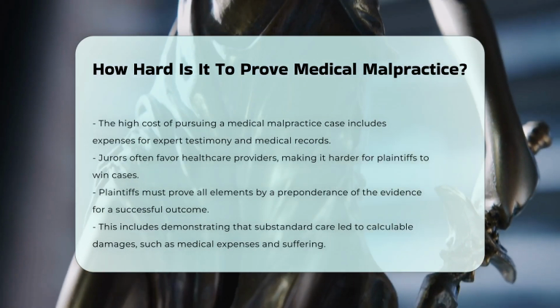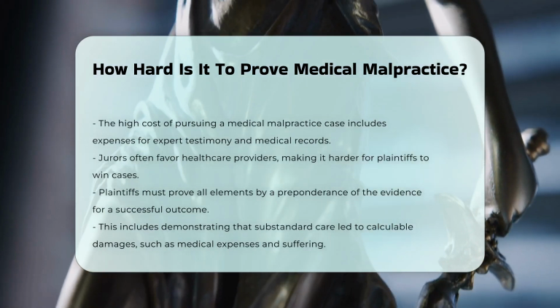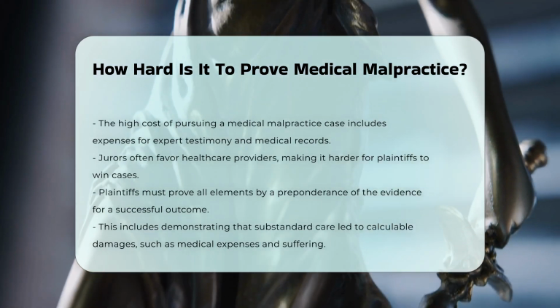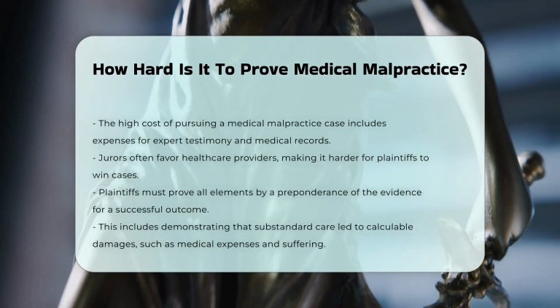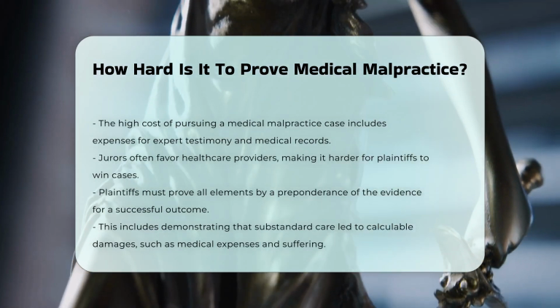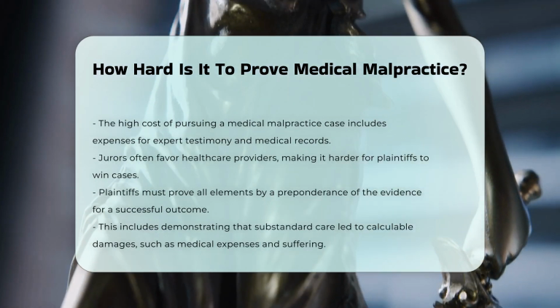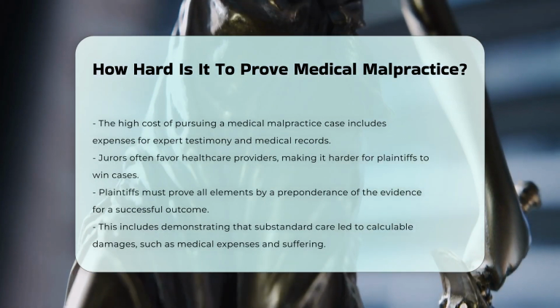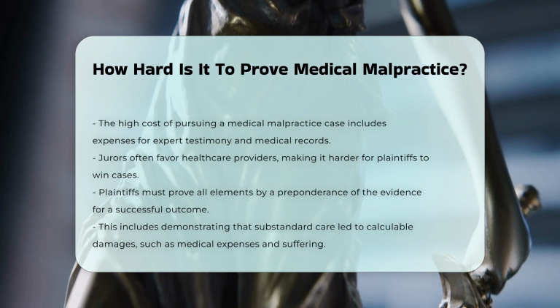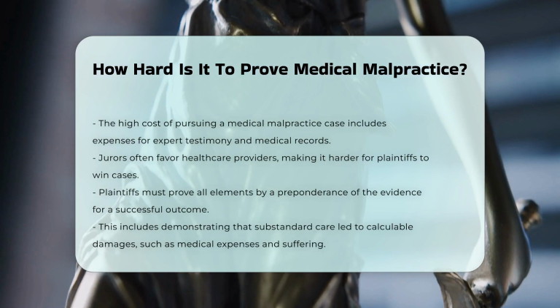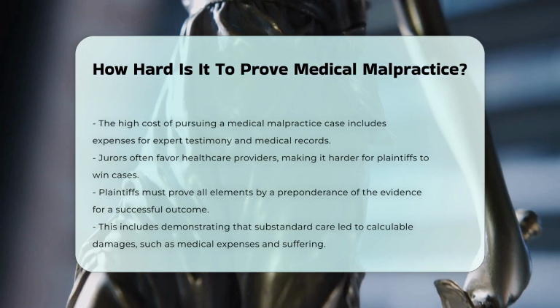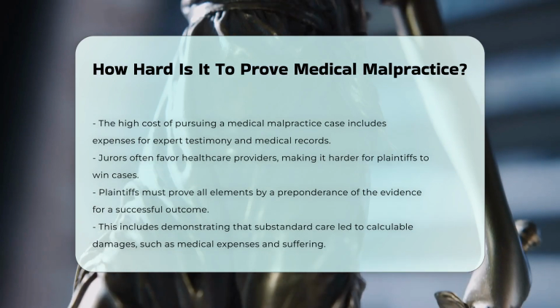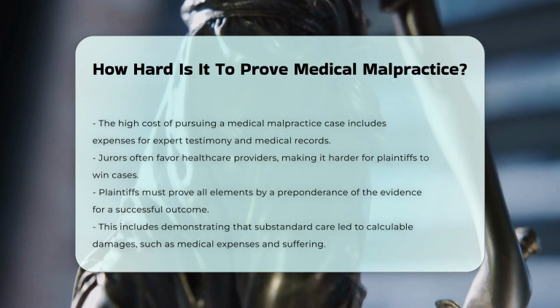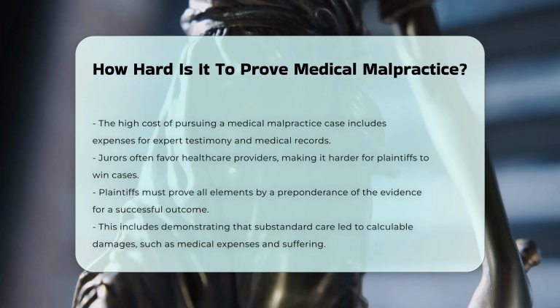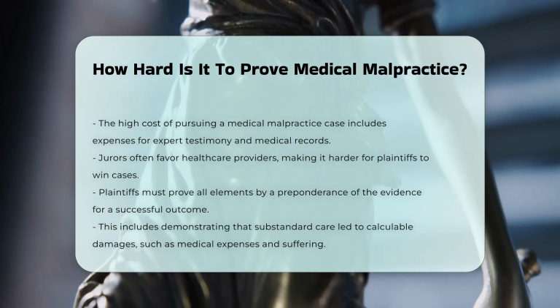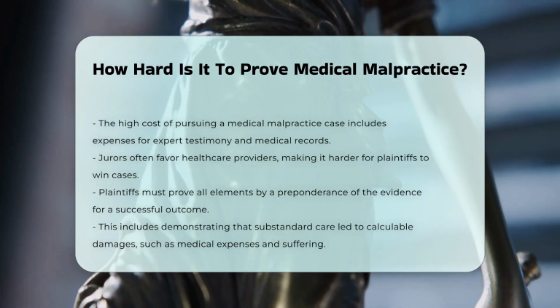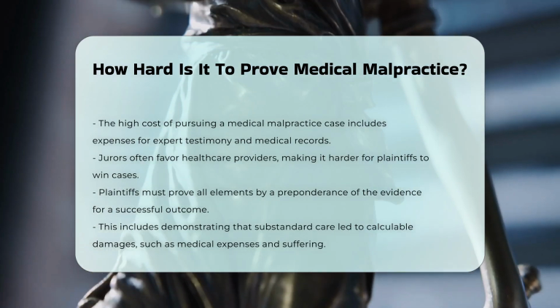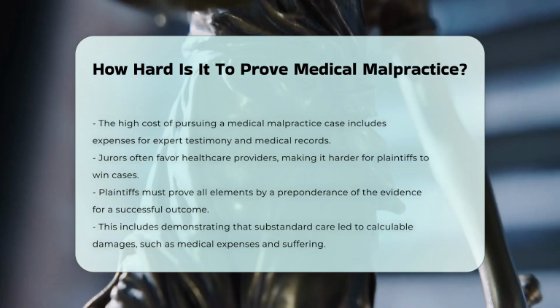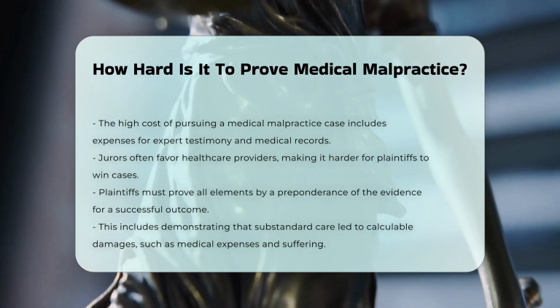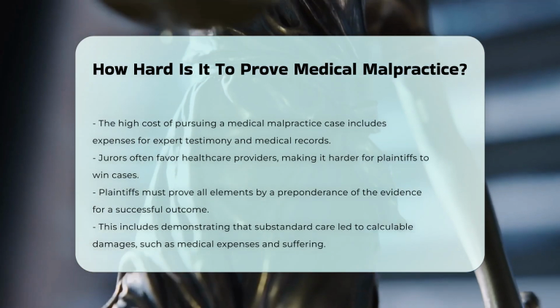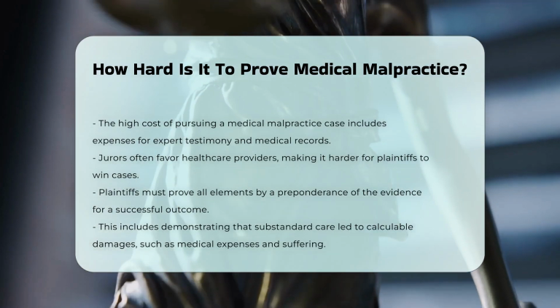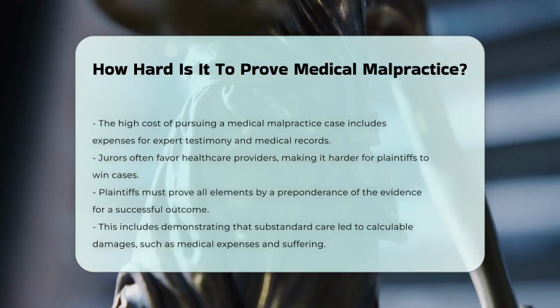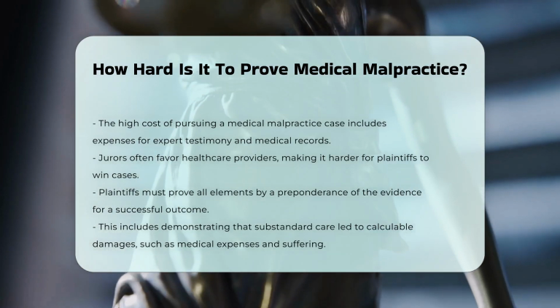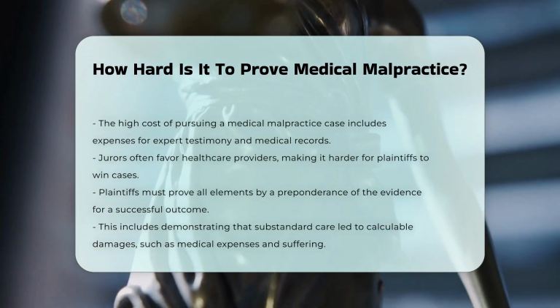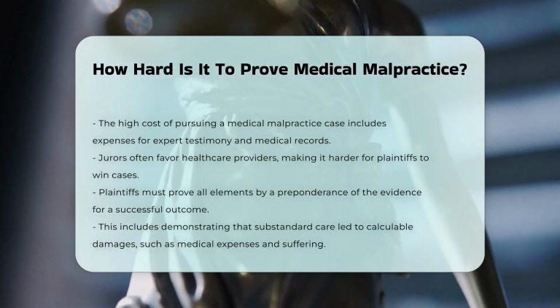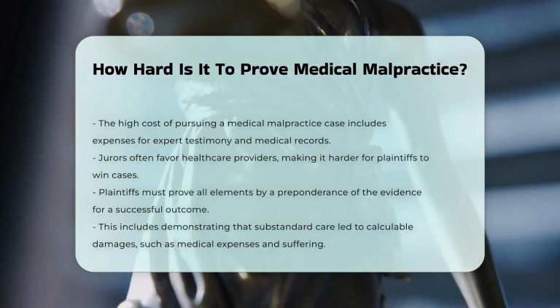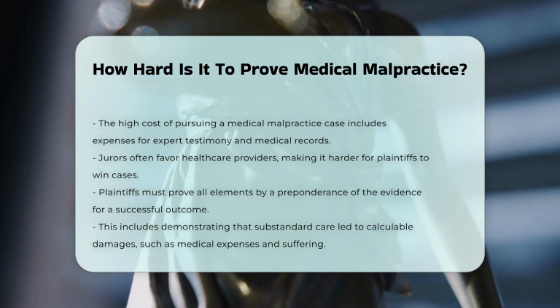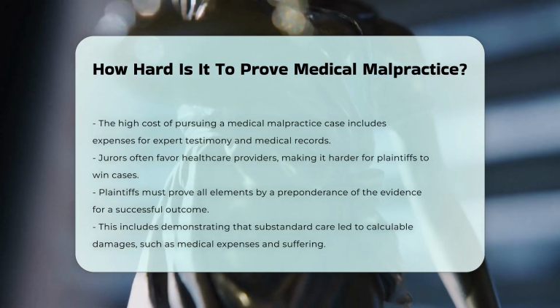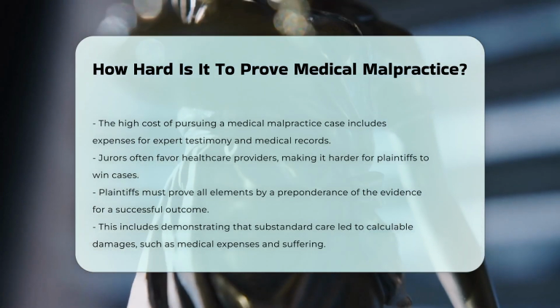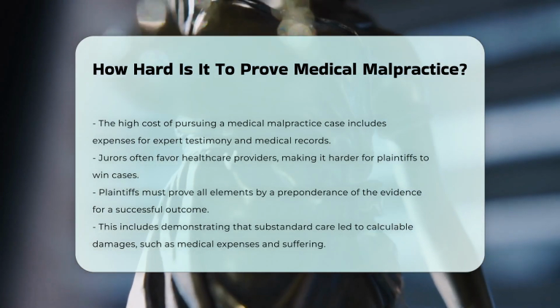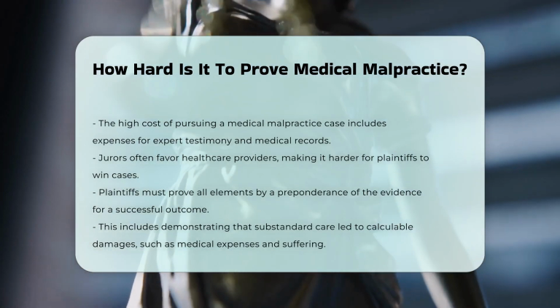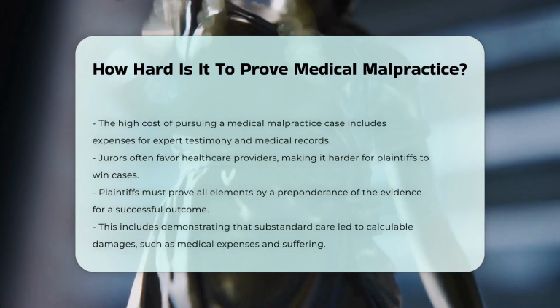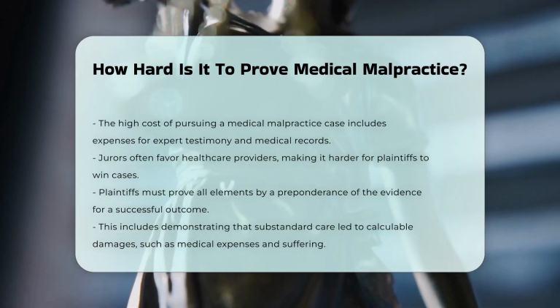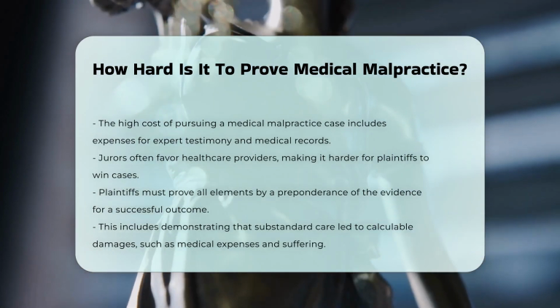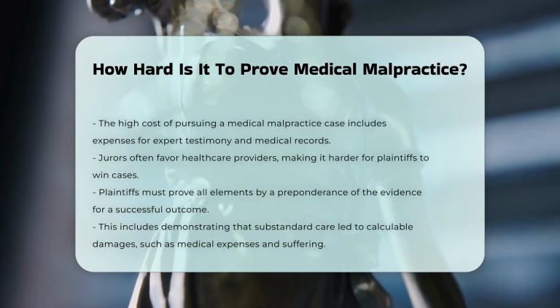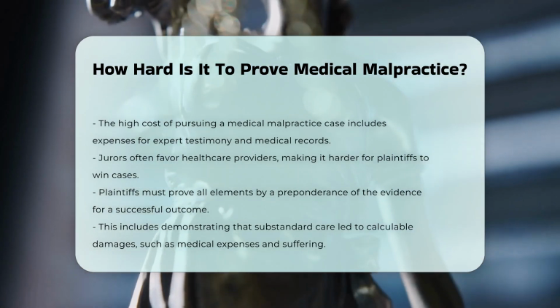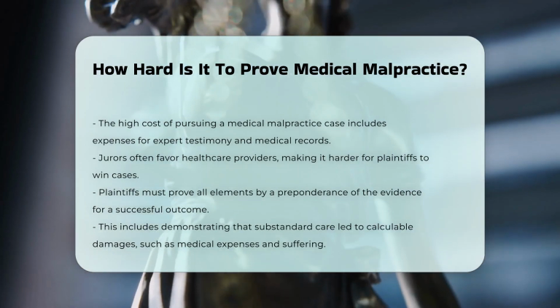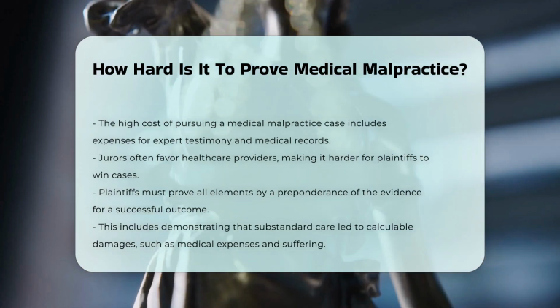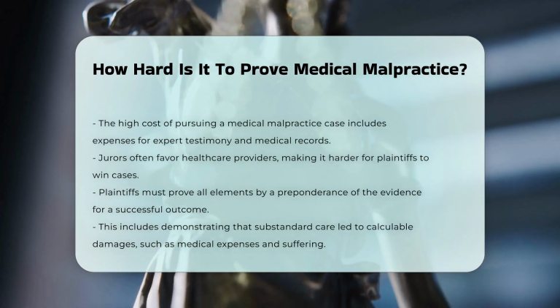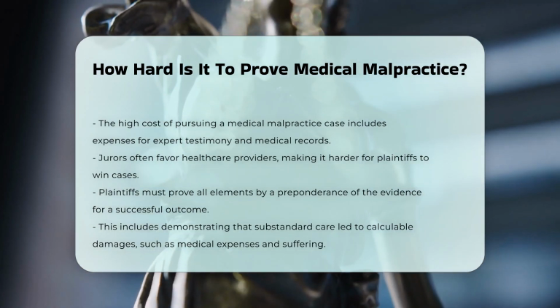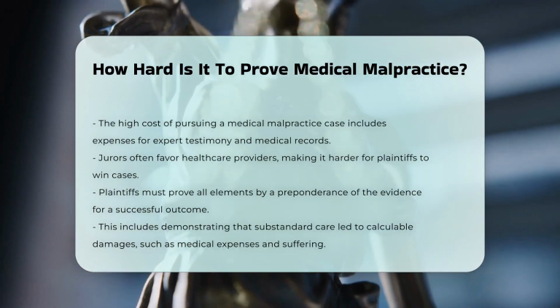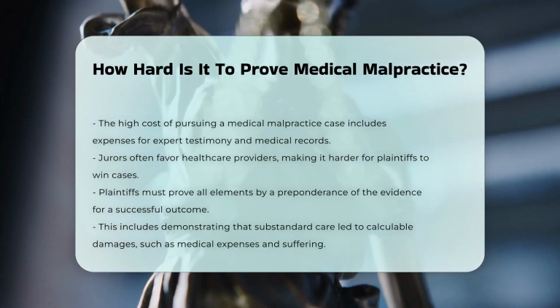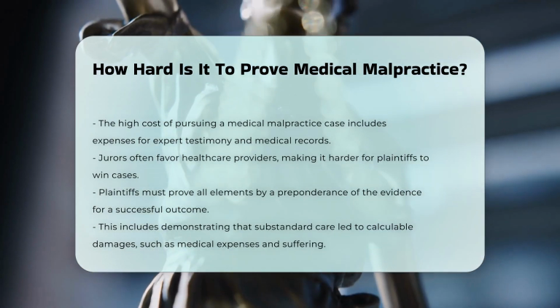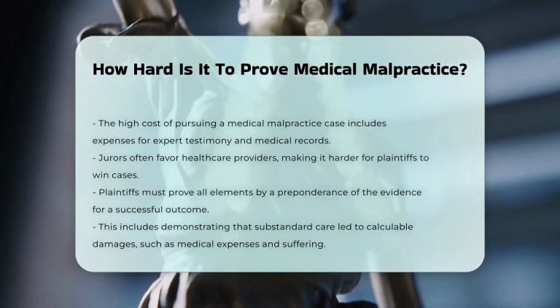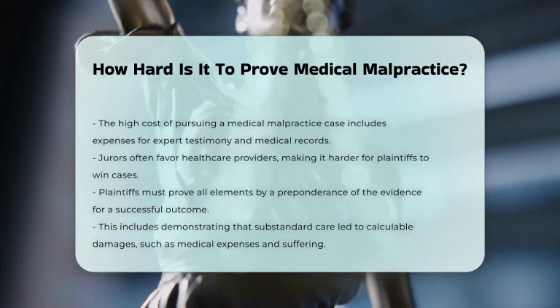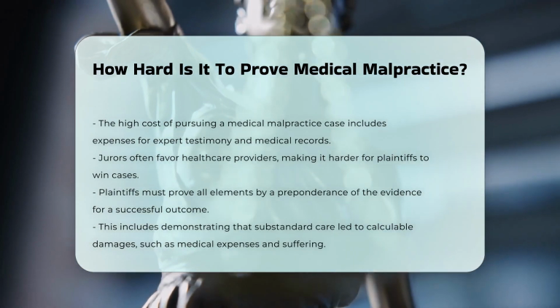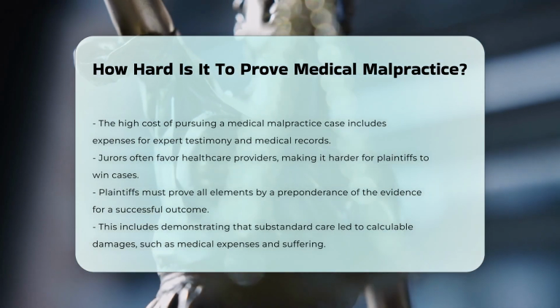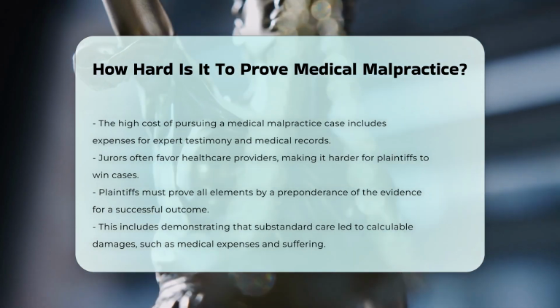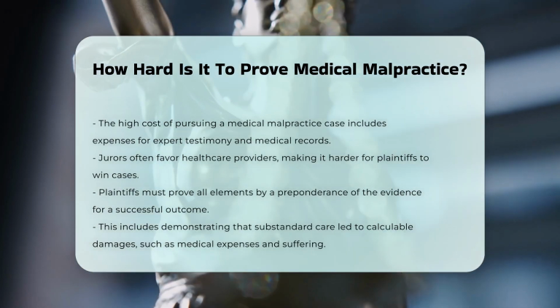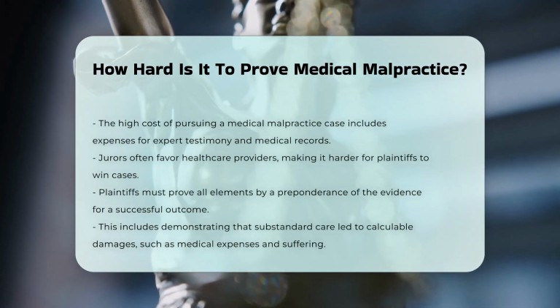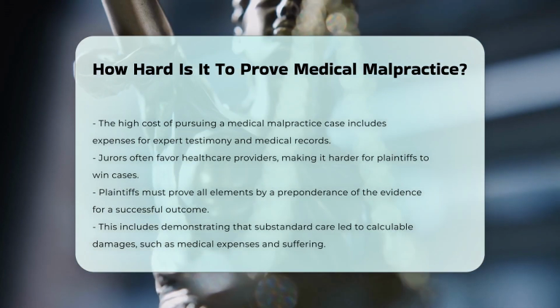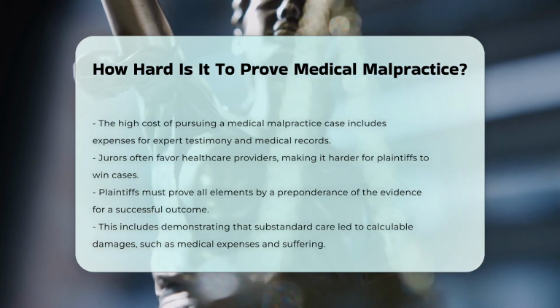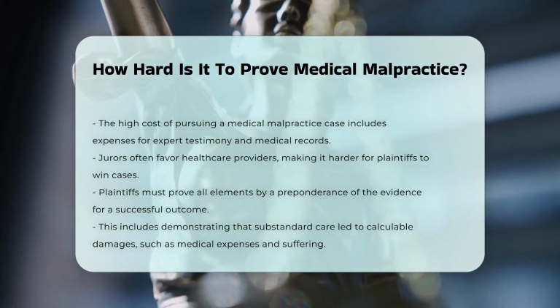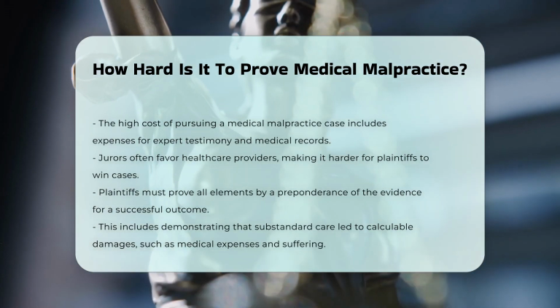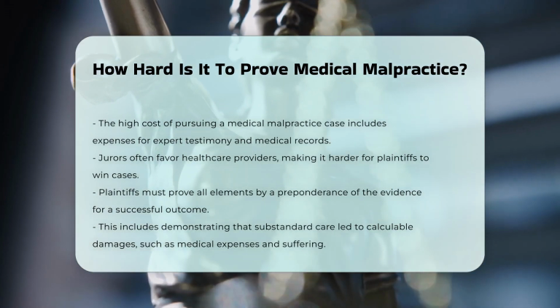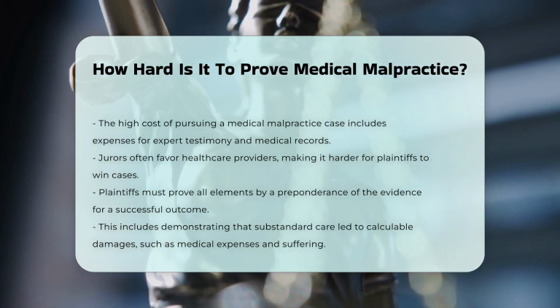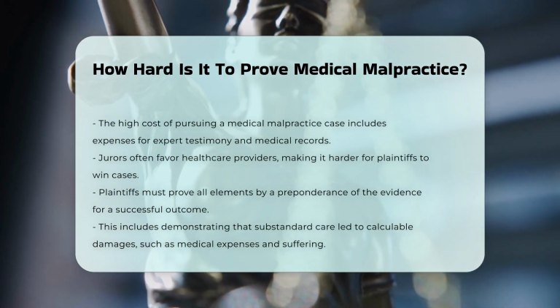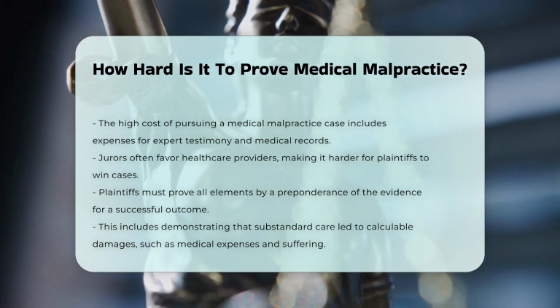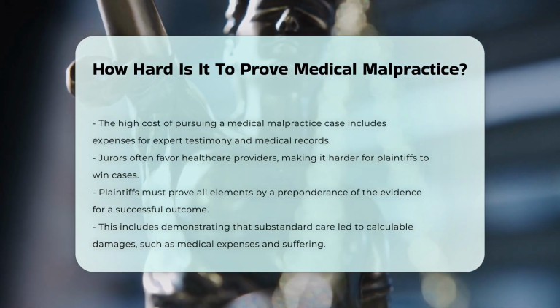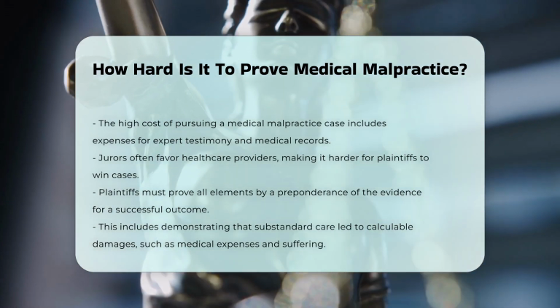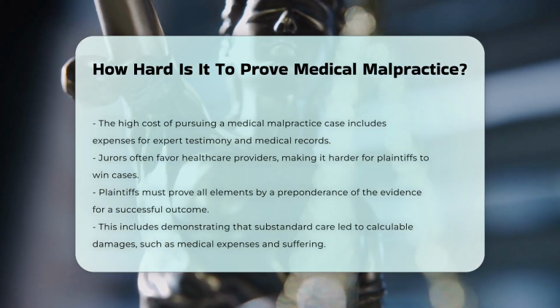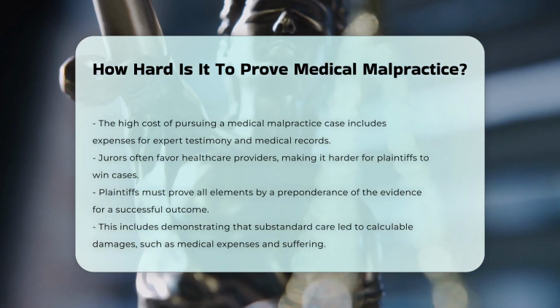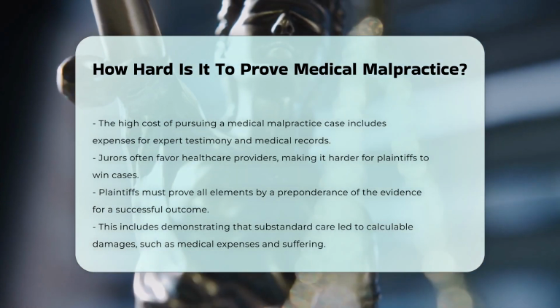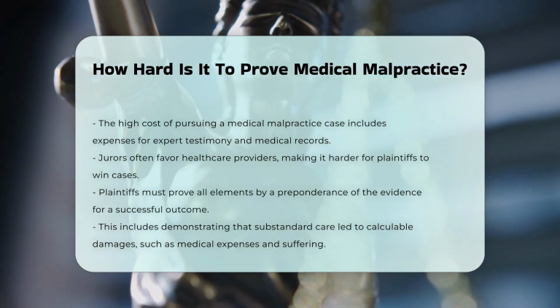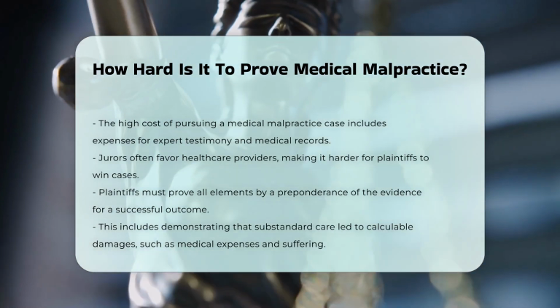Studies have shown that juries often give health care providers the benefit of the doubt, even when there is evidence of negligence.